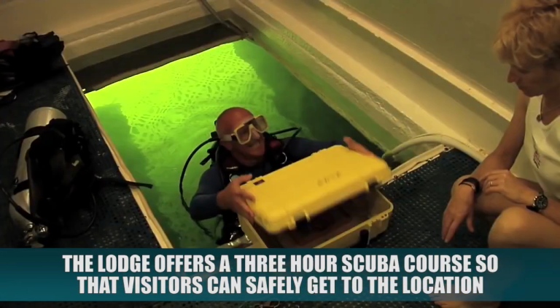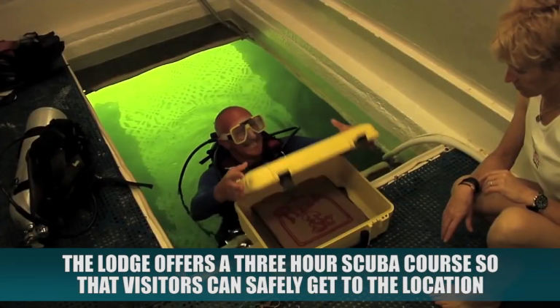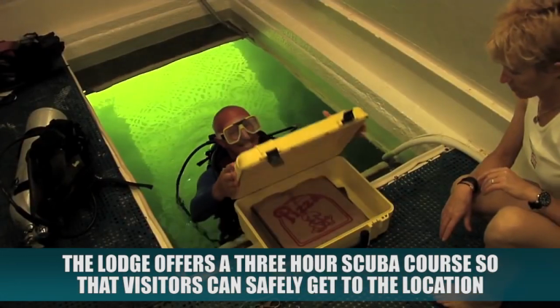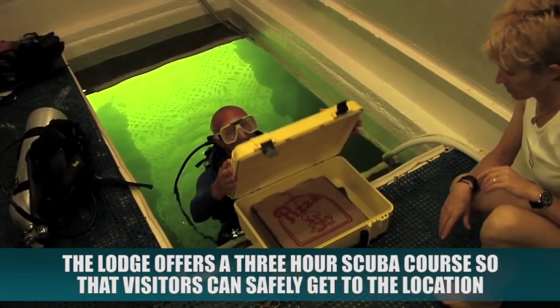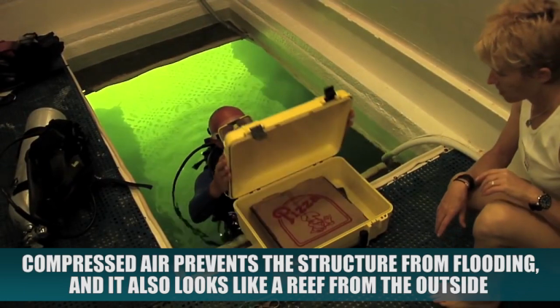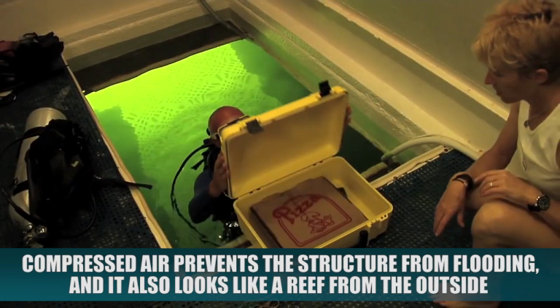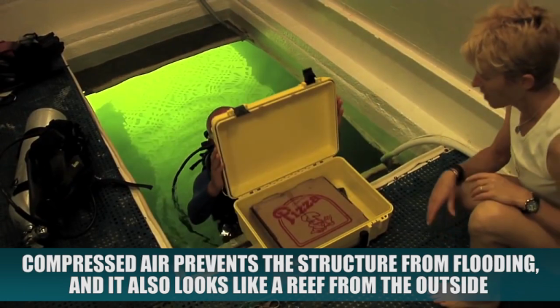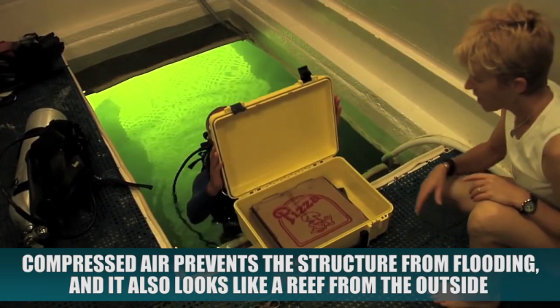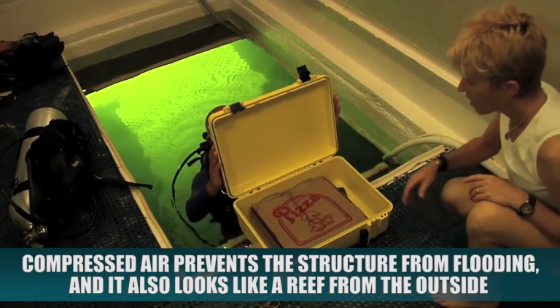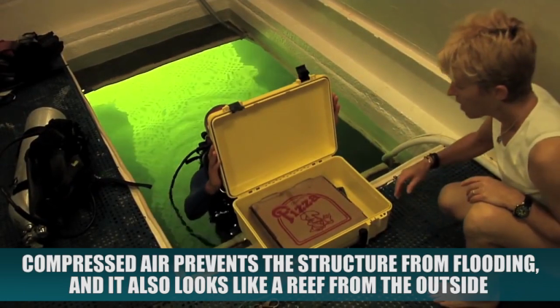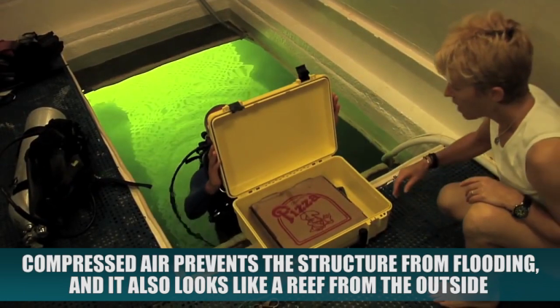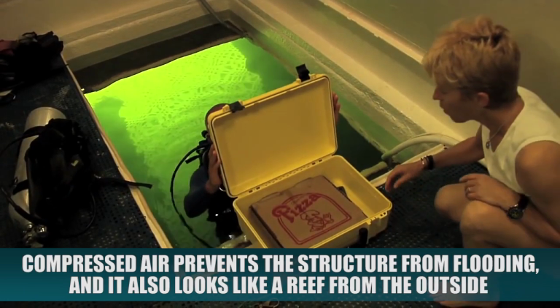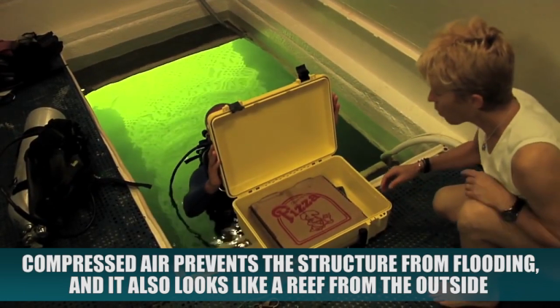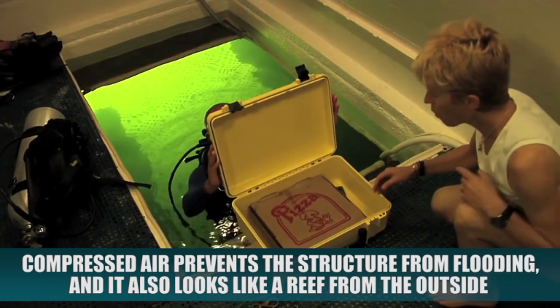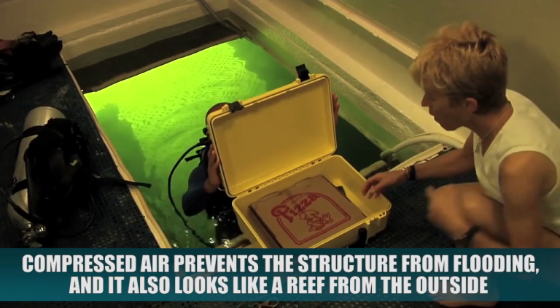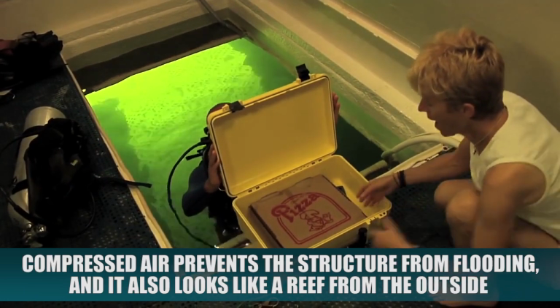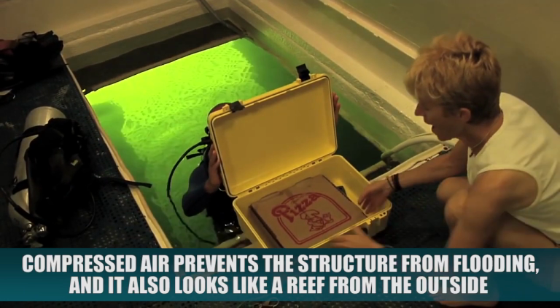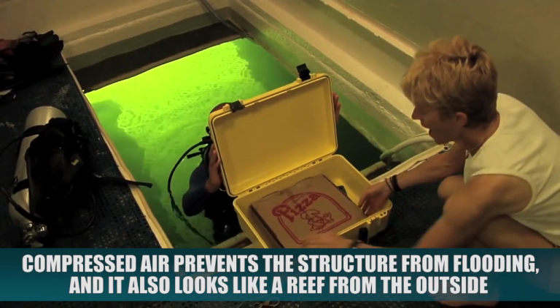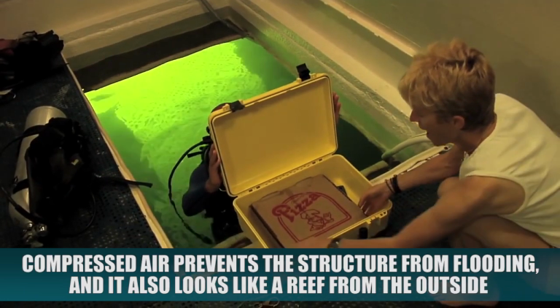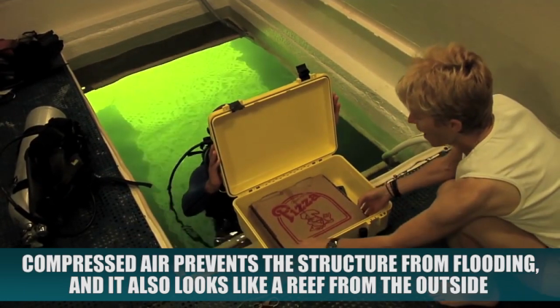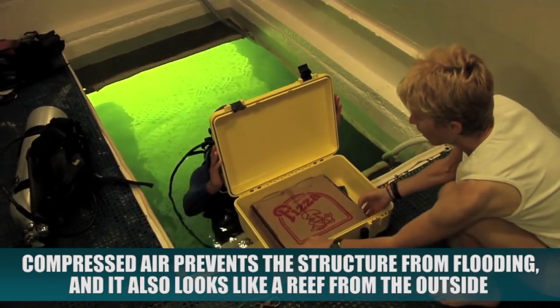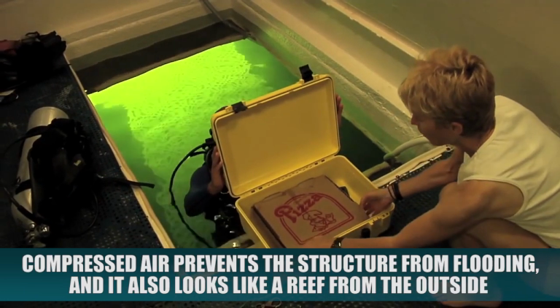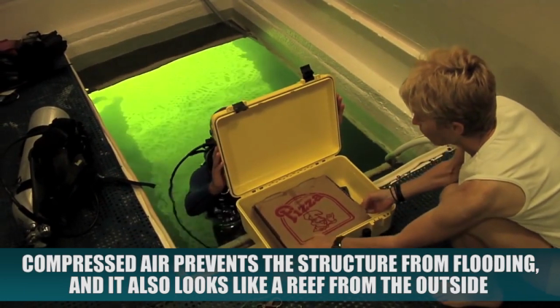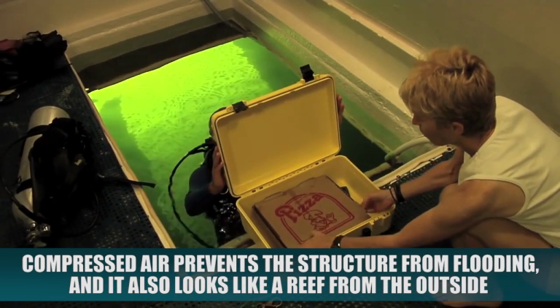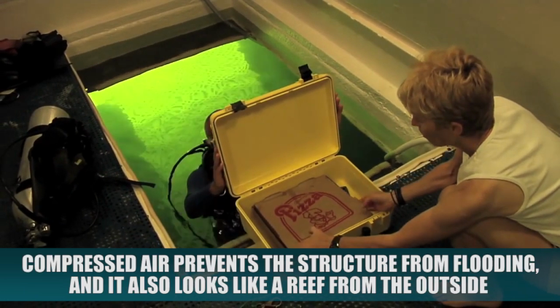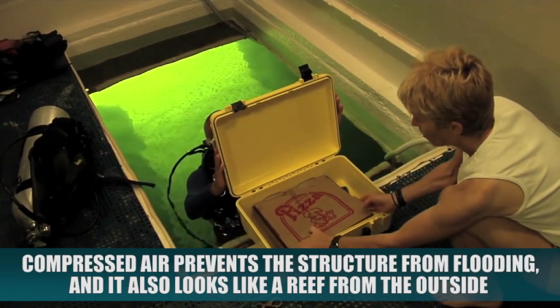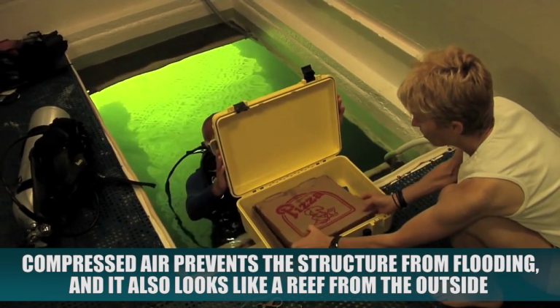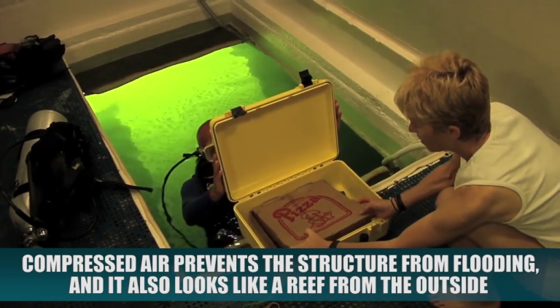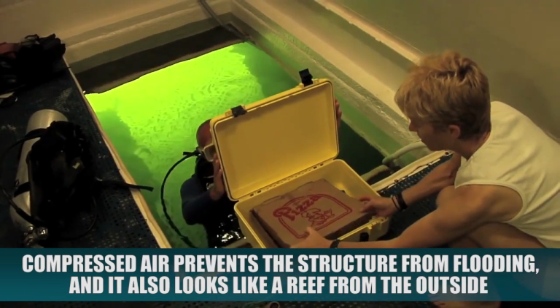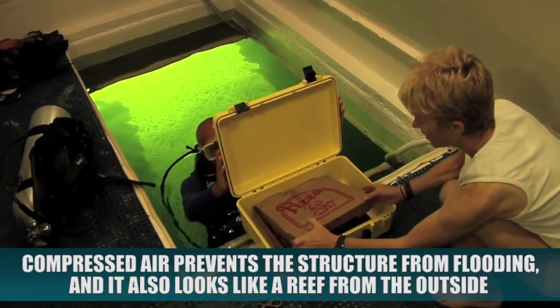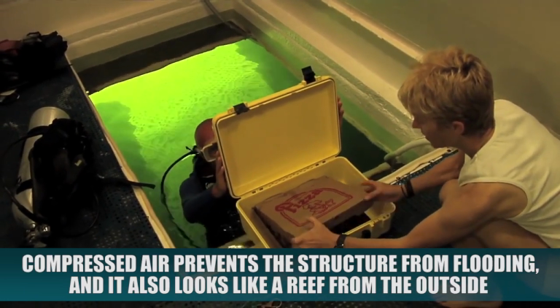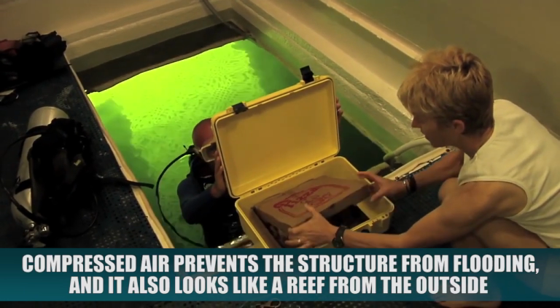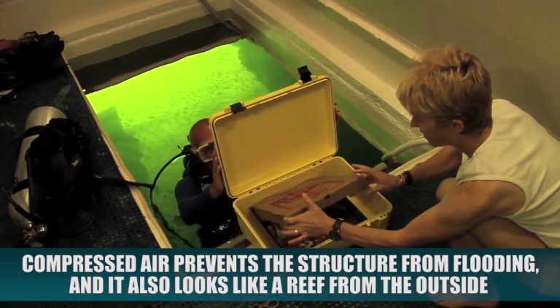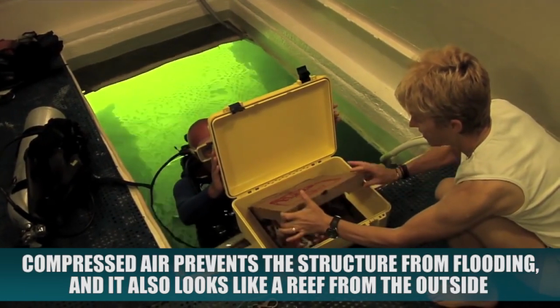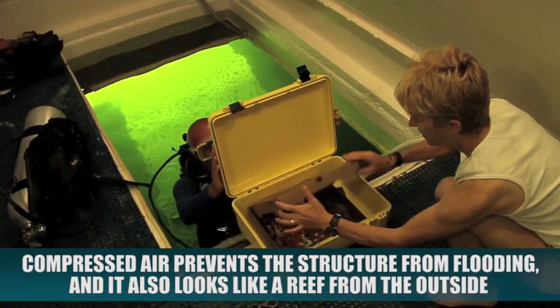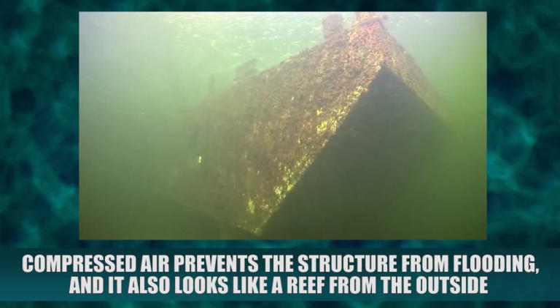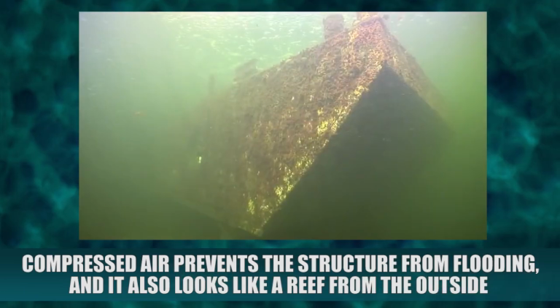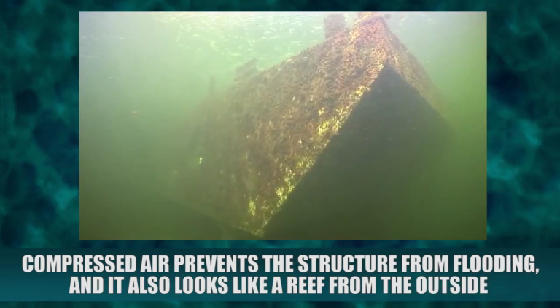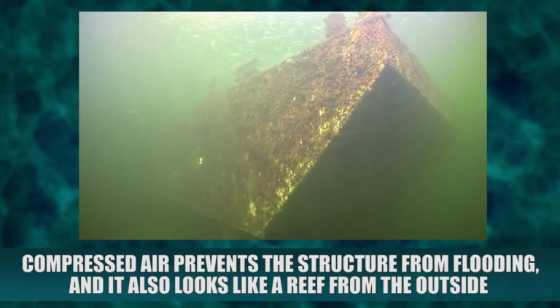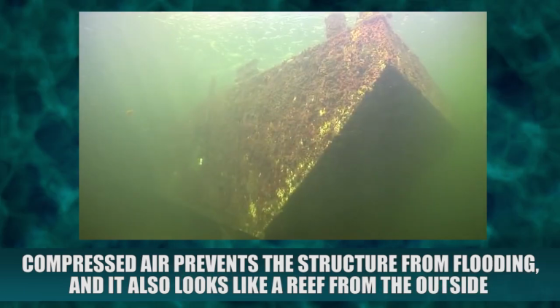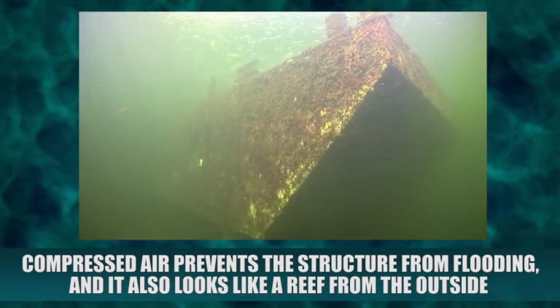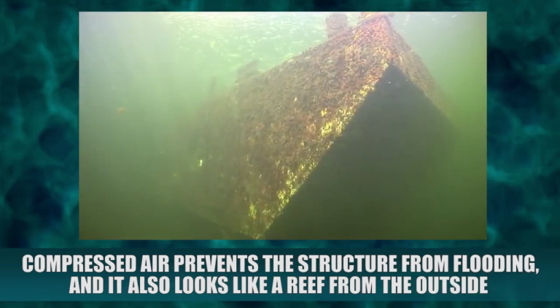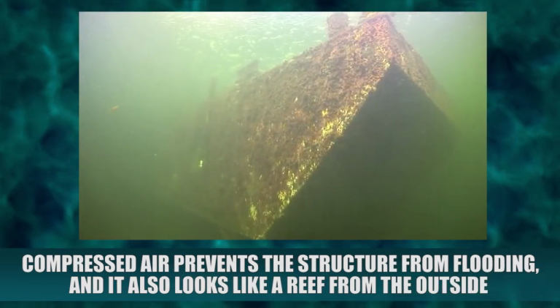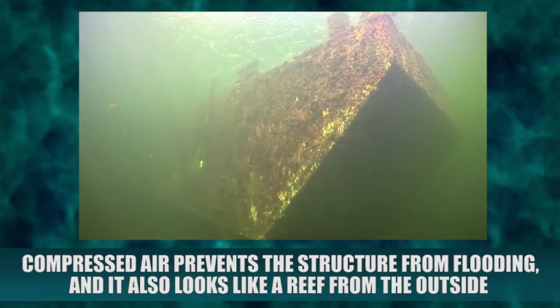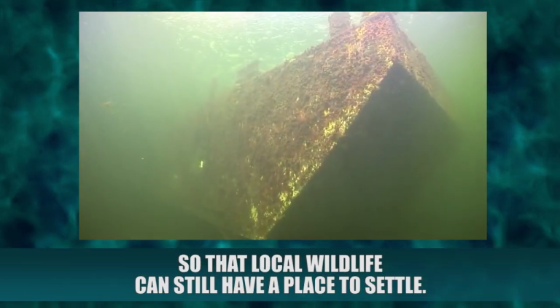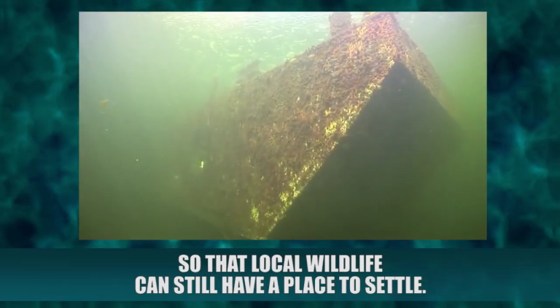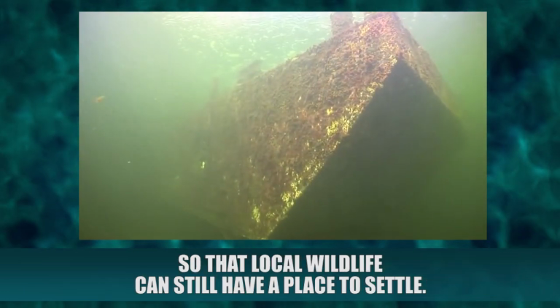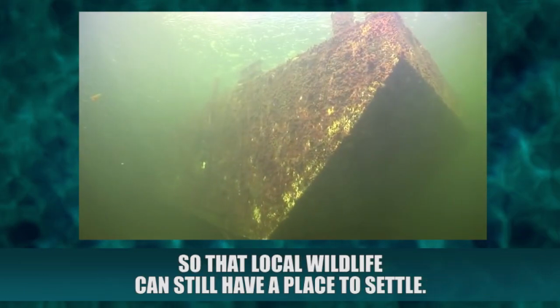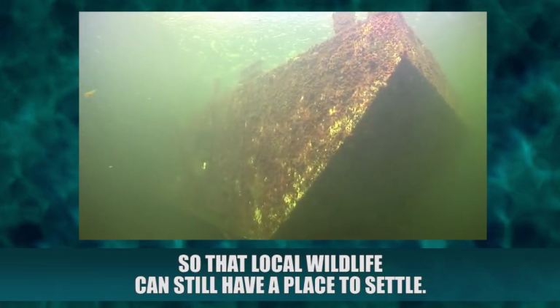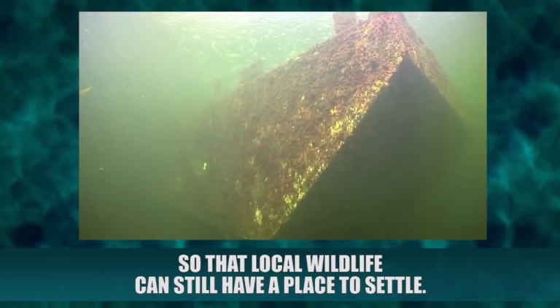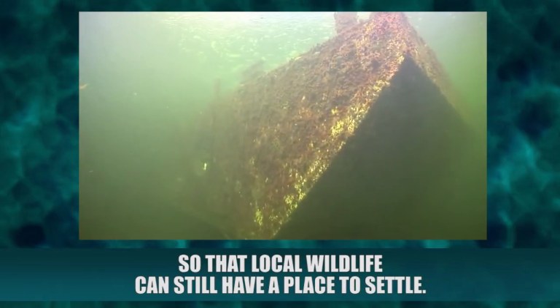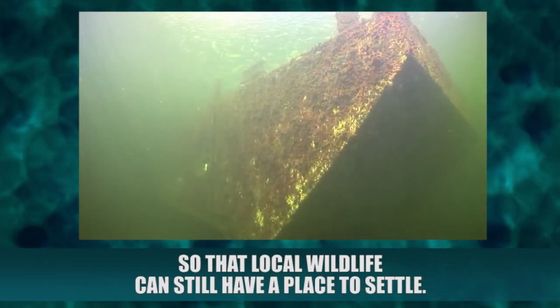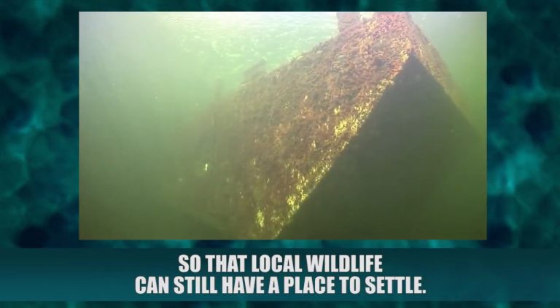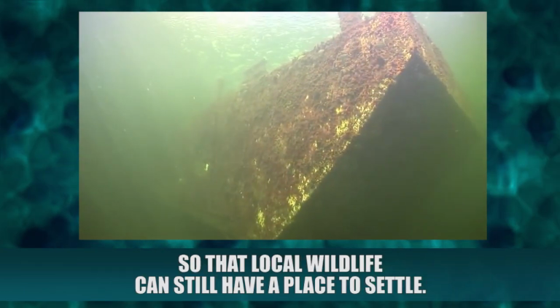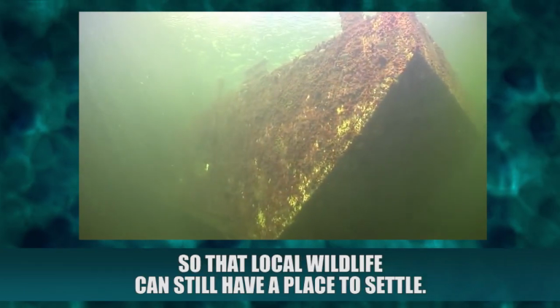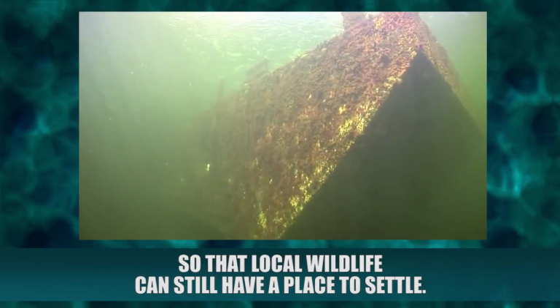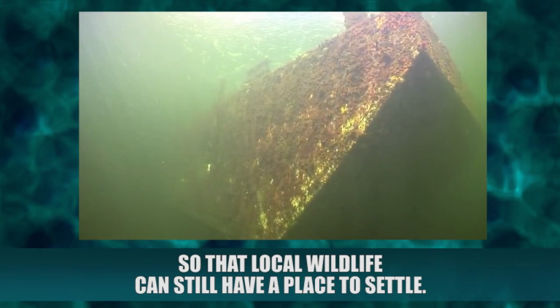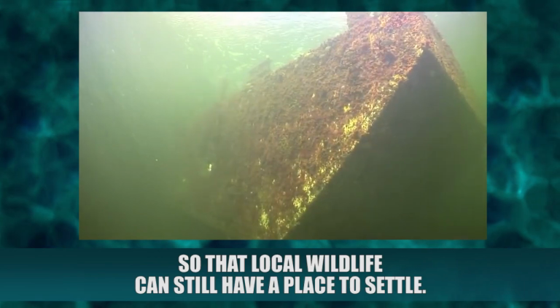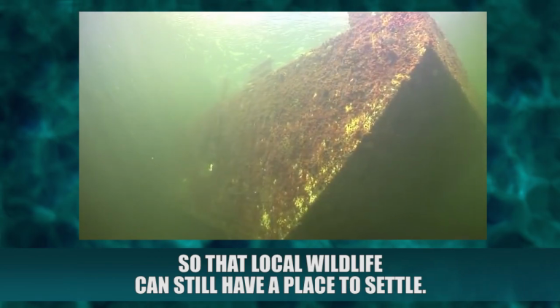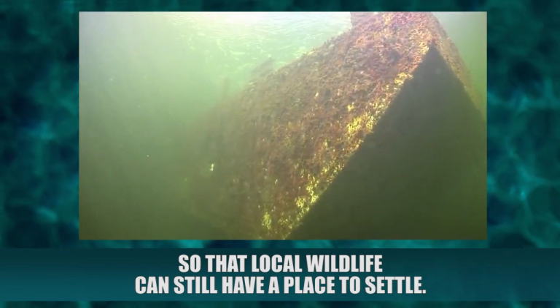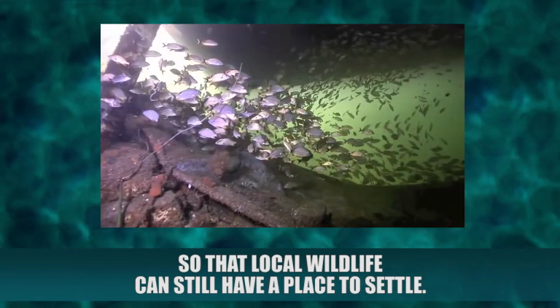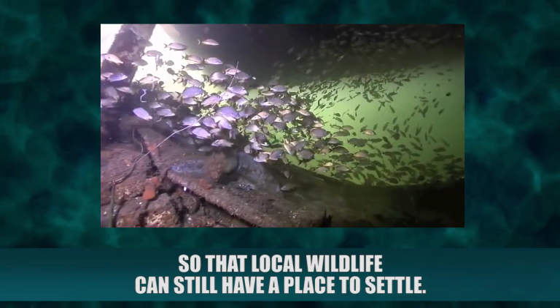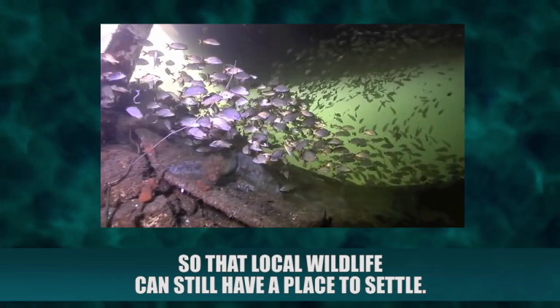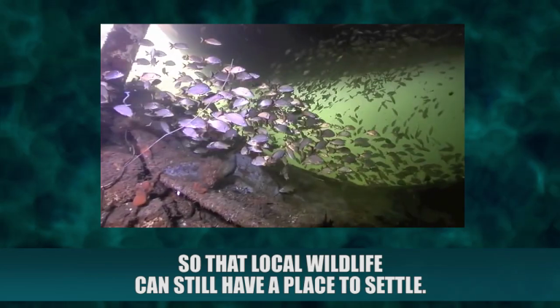Compressed air prevents the structure from flooding, and it also looks like a reef from the outside so that wildlife can still have a place to settle.